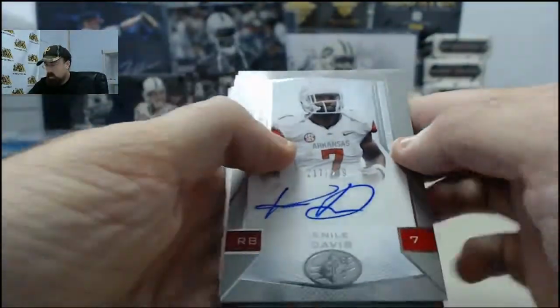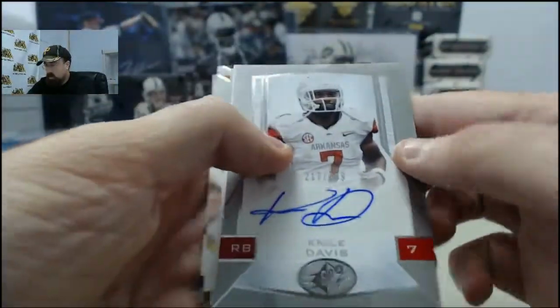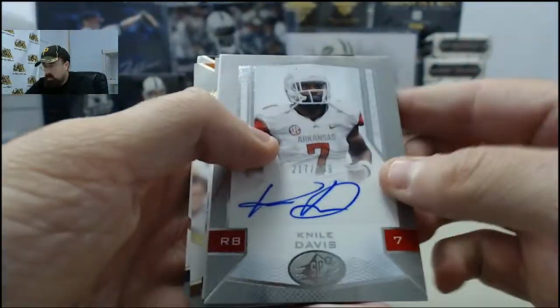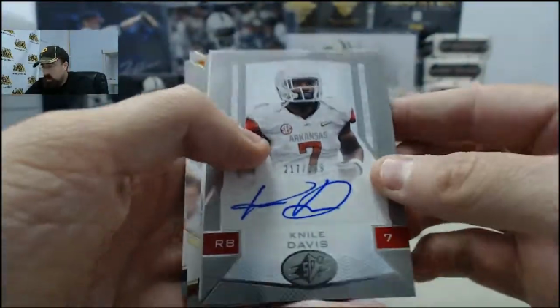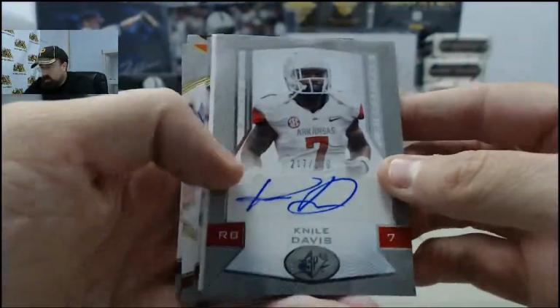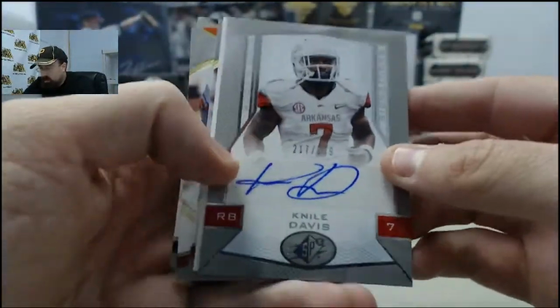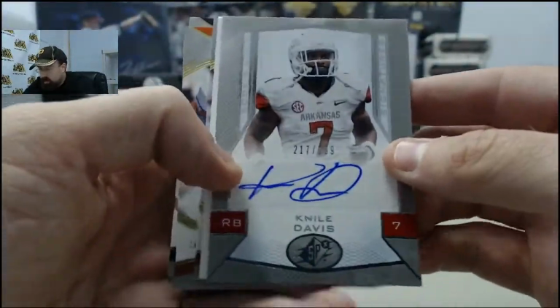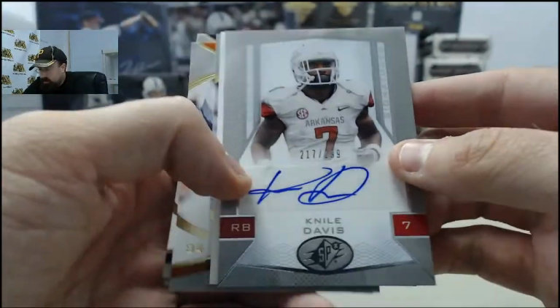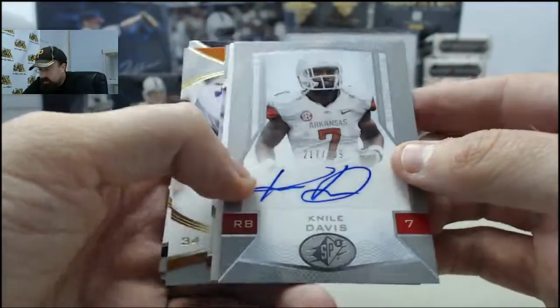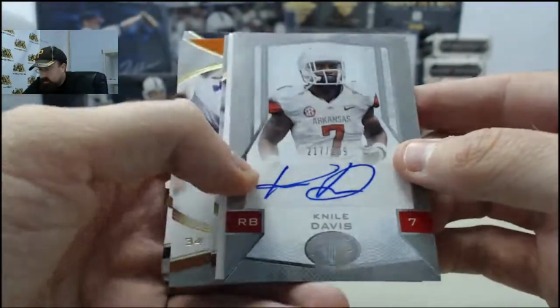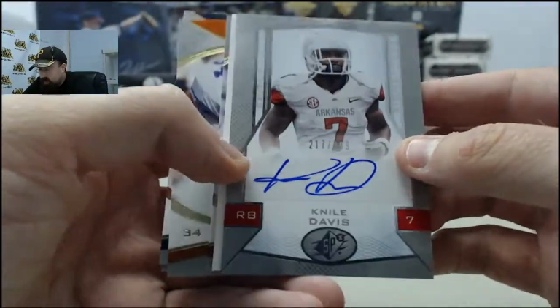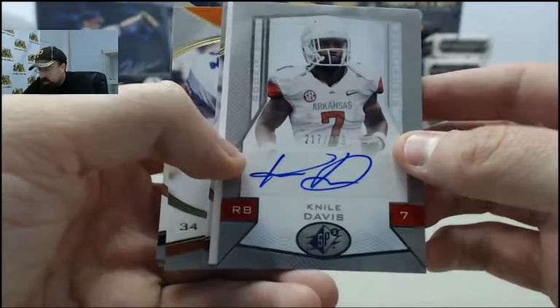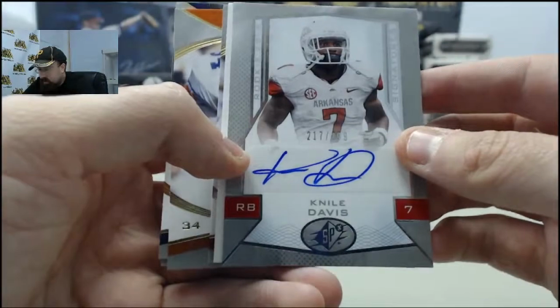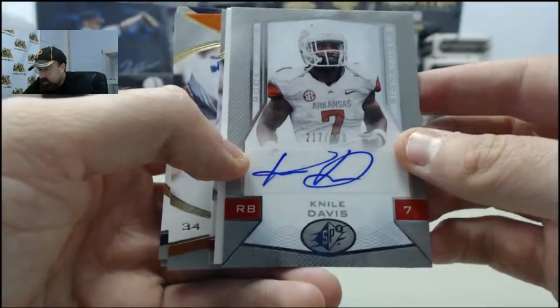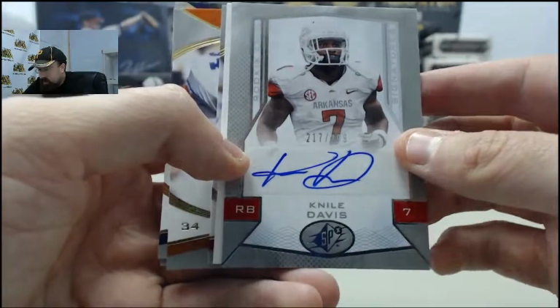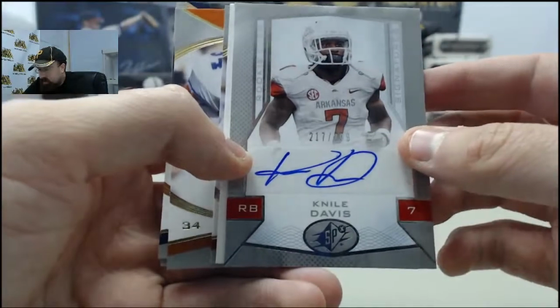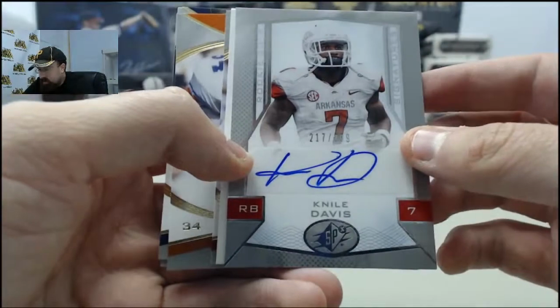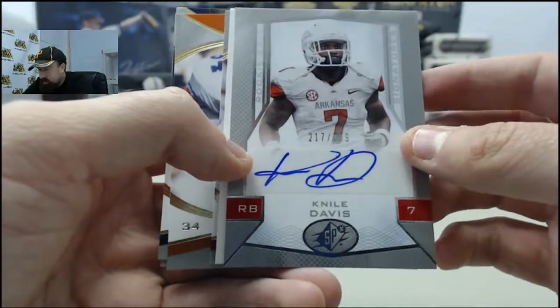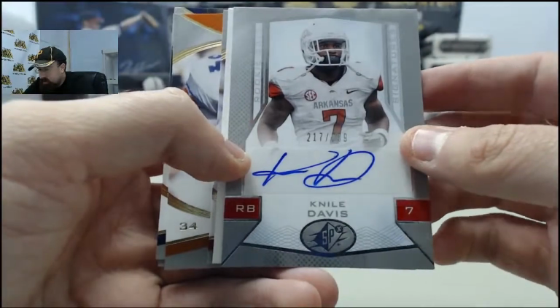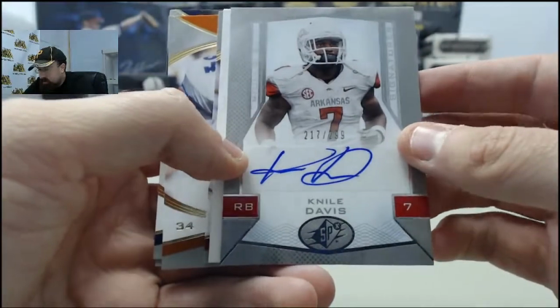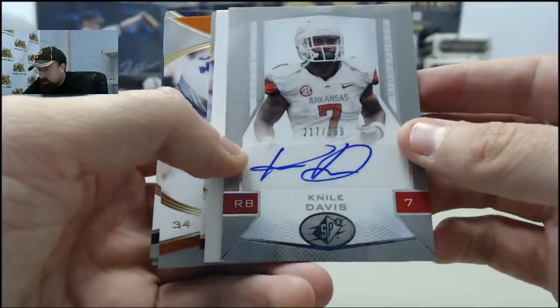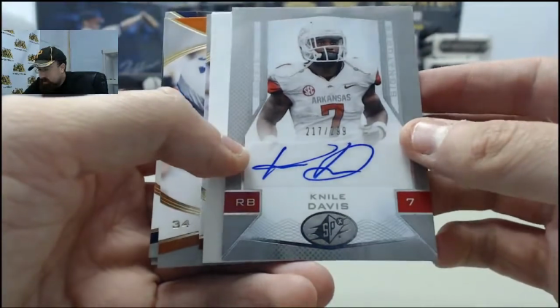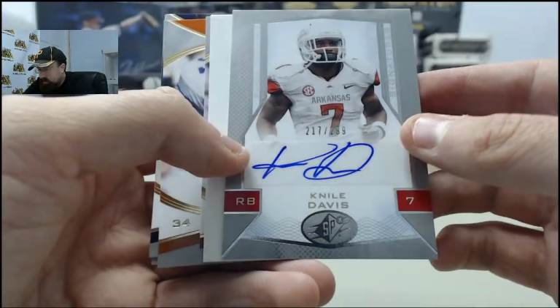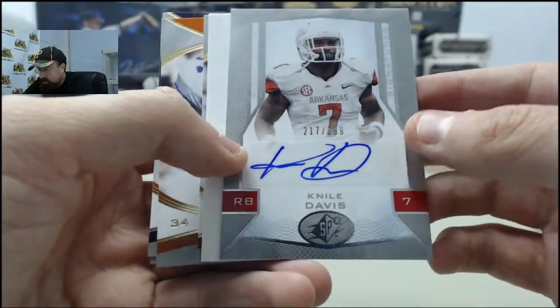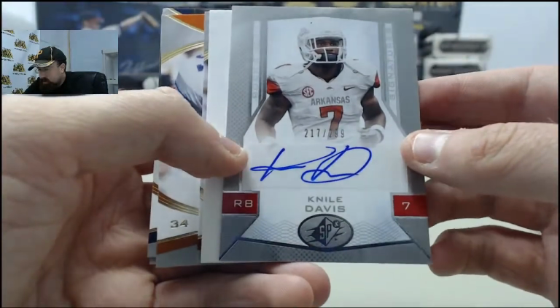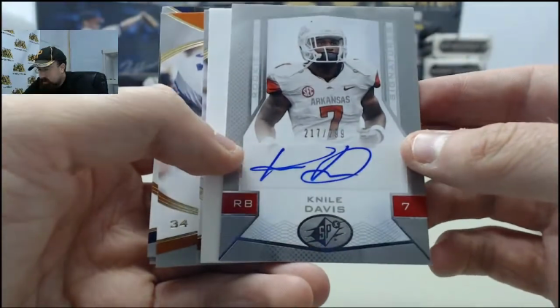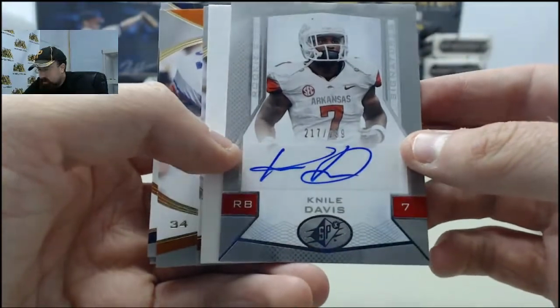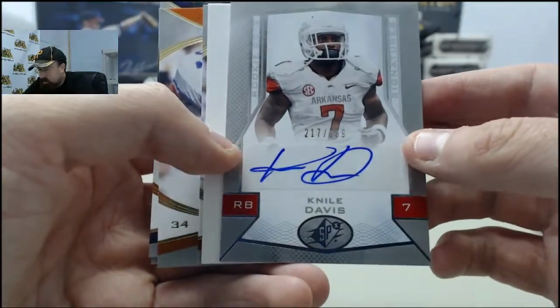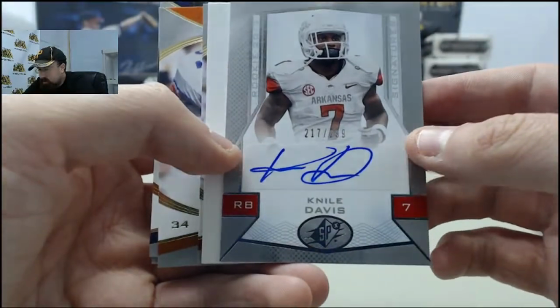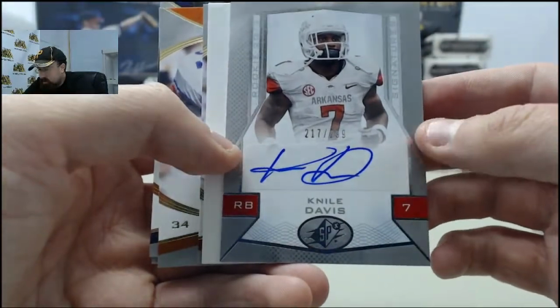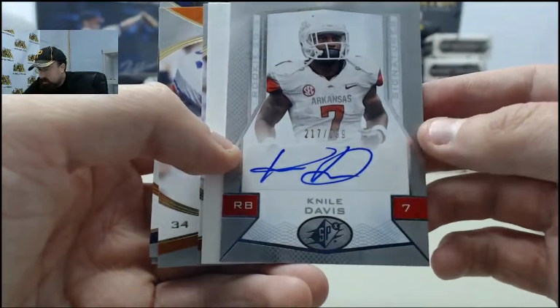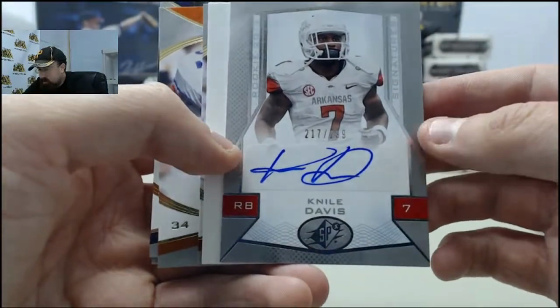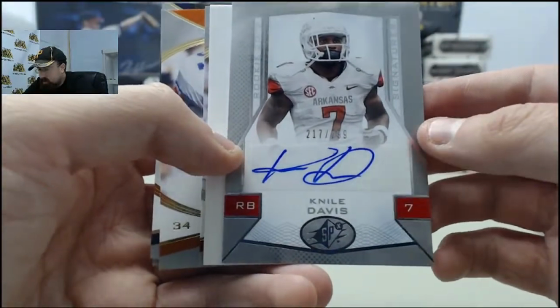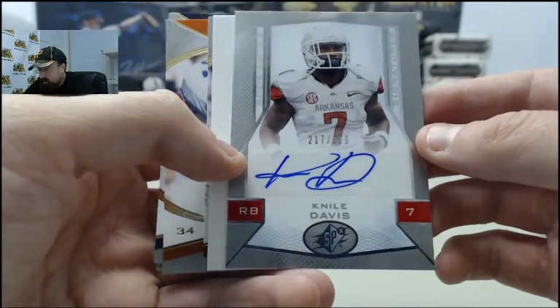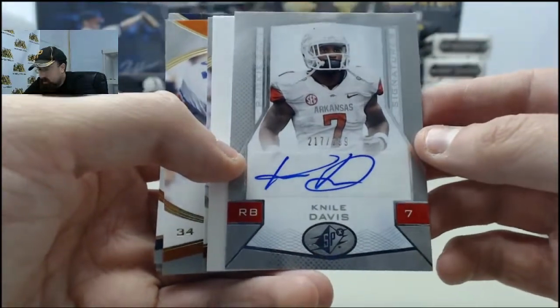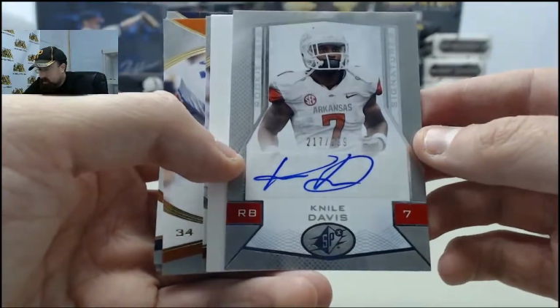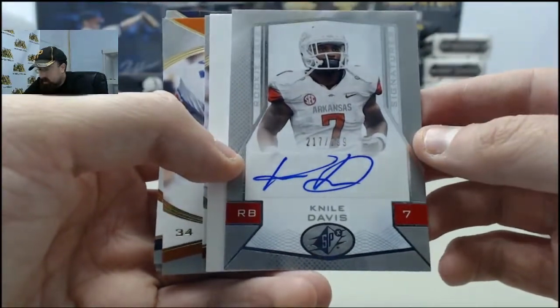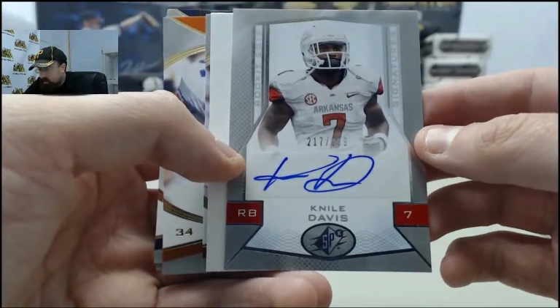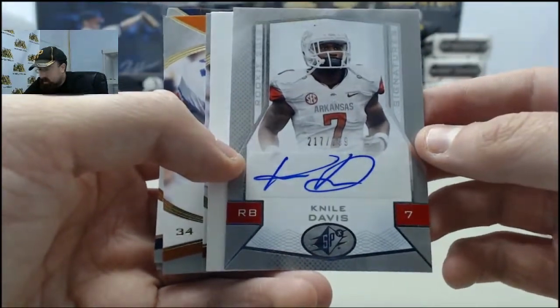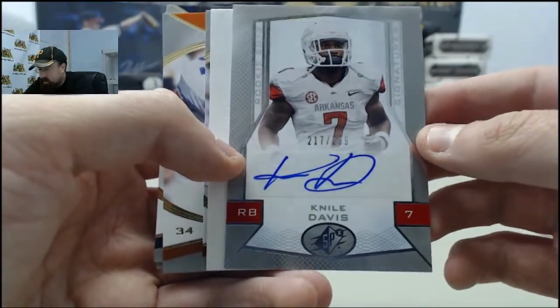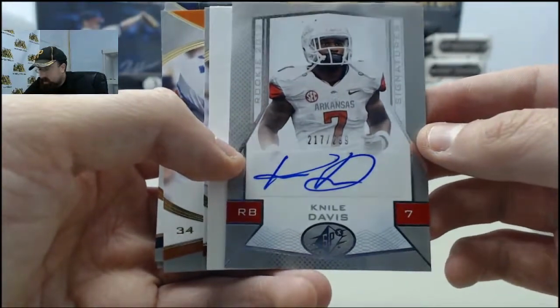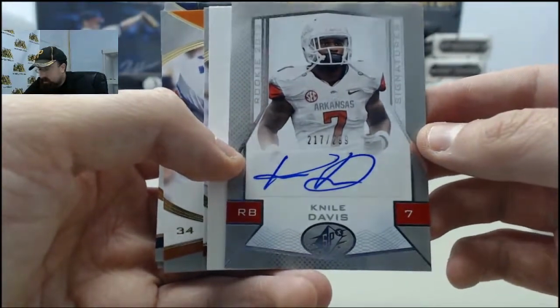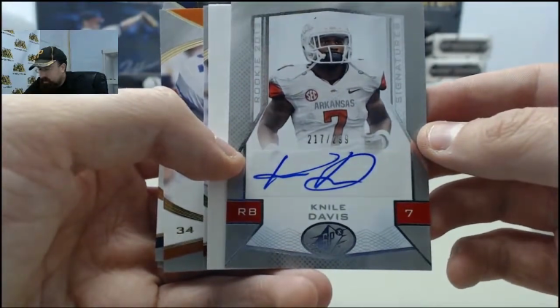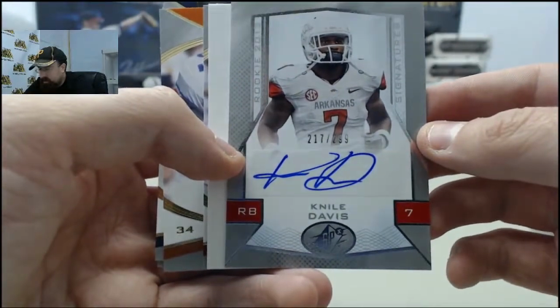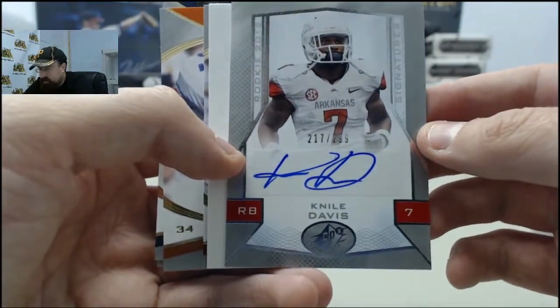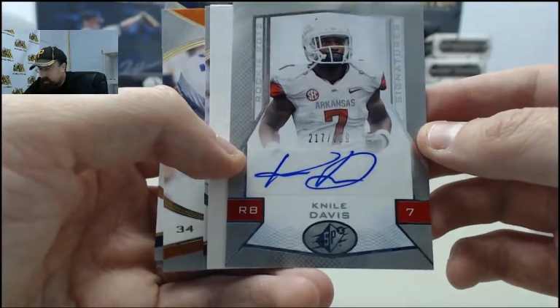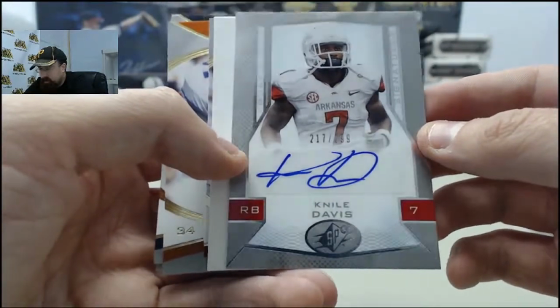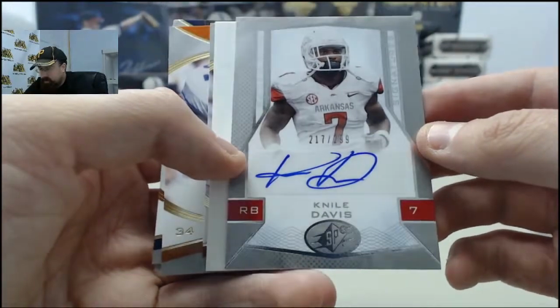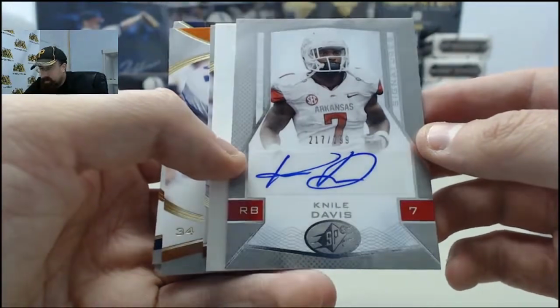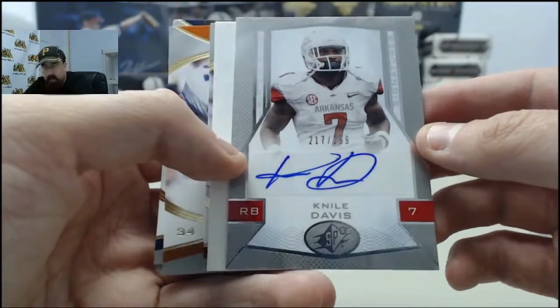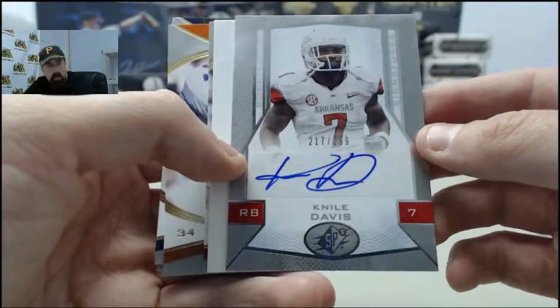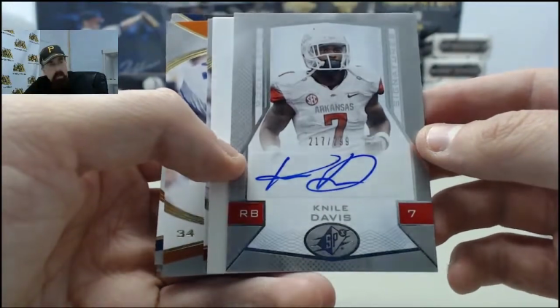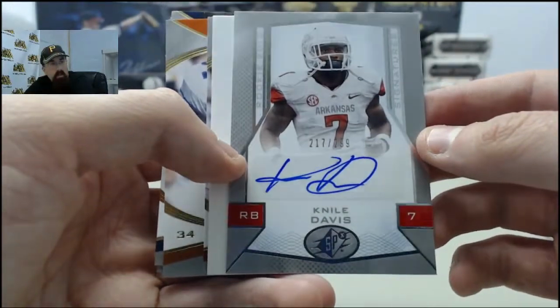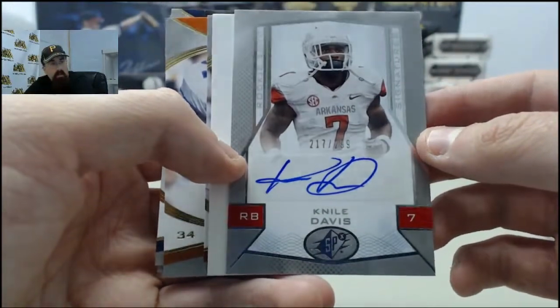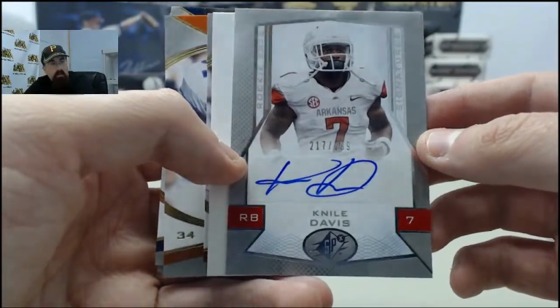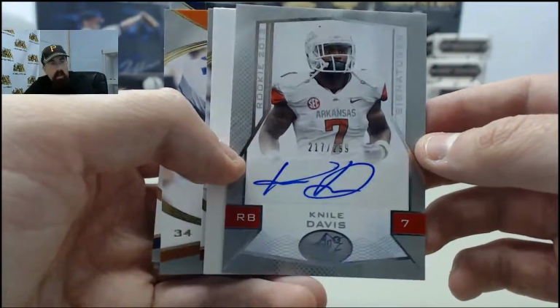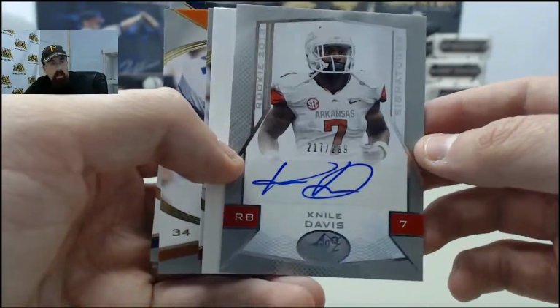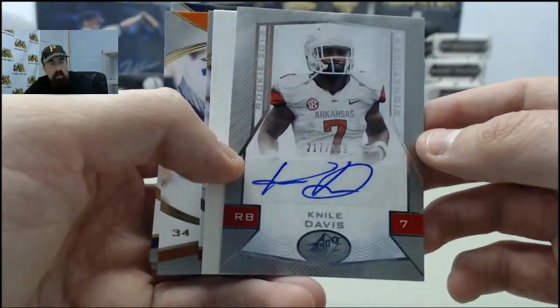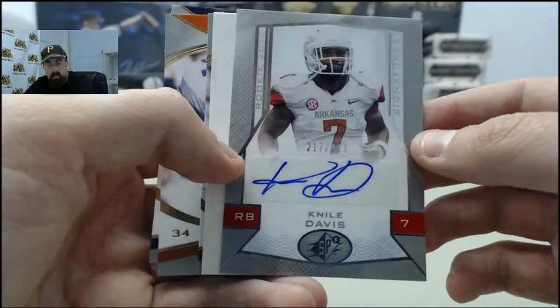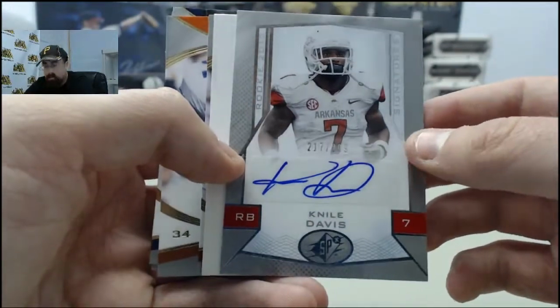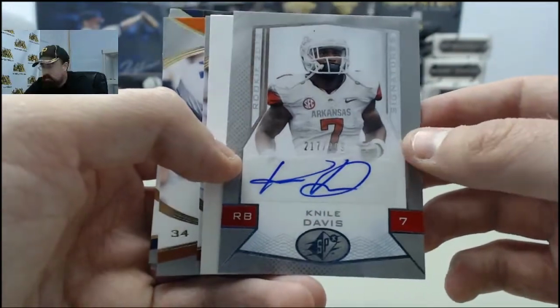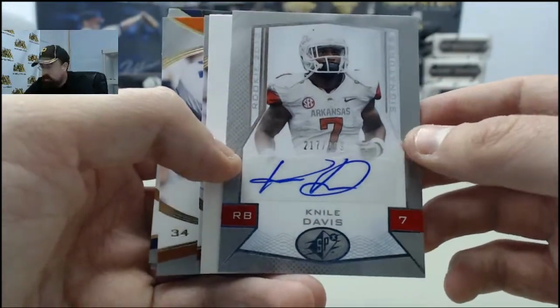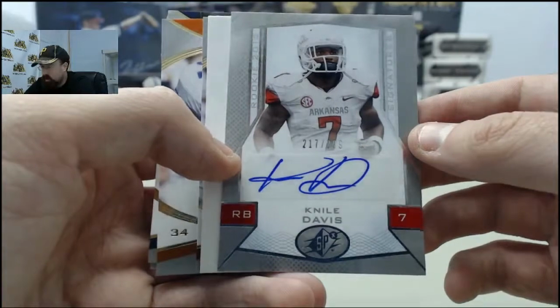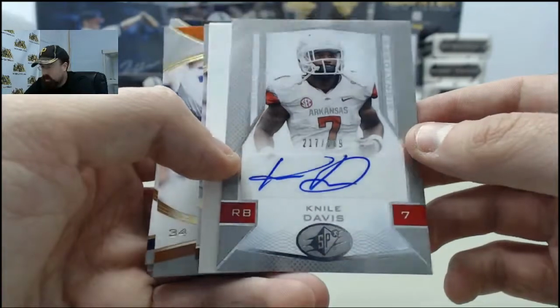Nile Davis, now with the Kansas City Chiefs. That is going to be the rookie signatures autograph, 217 of 299.